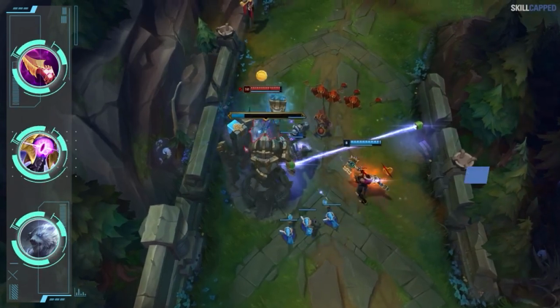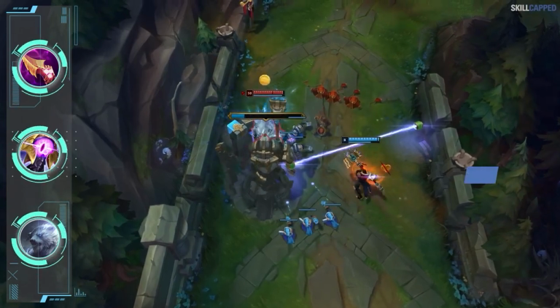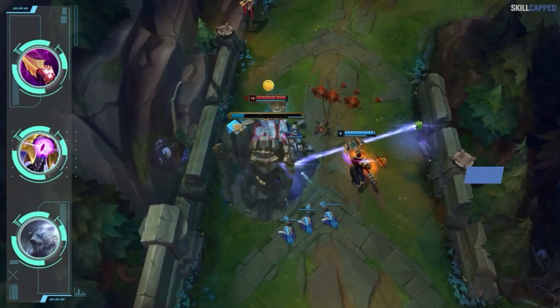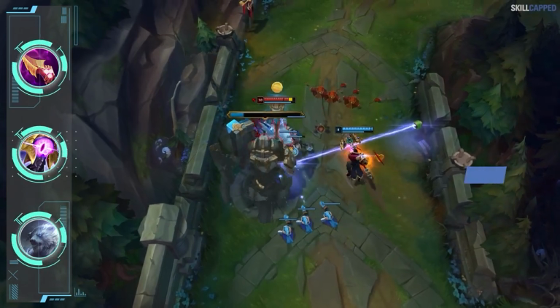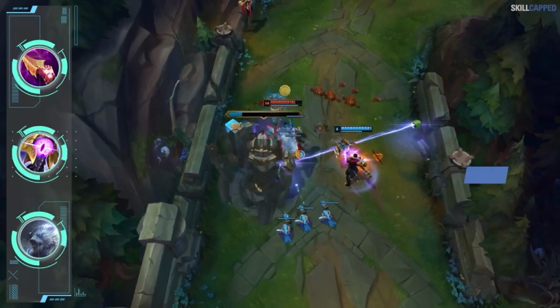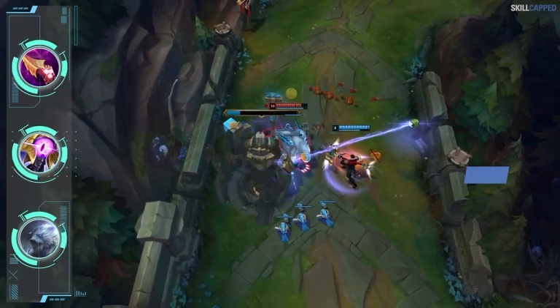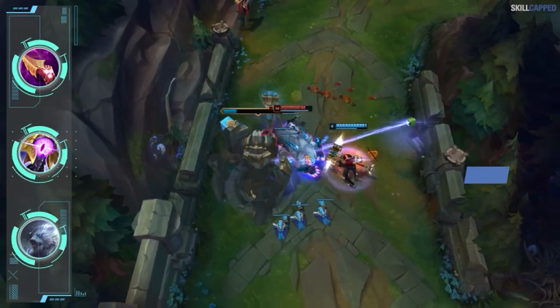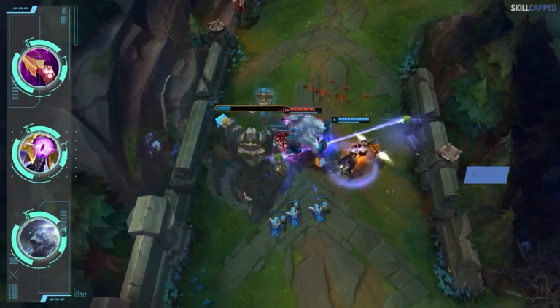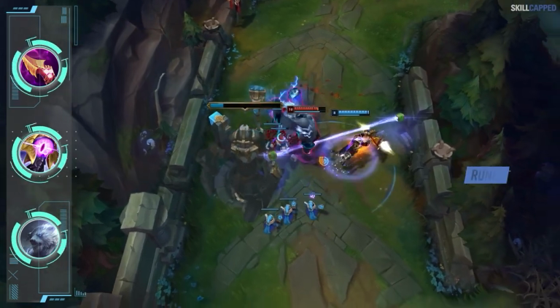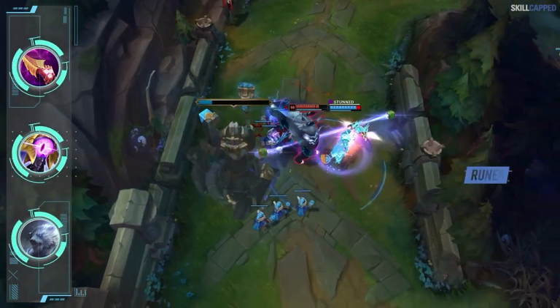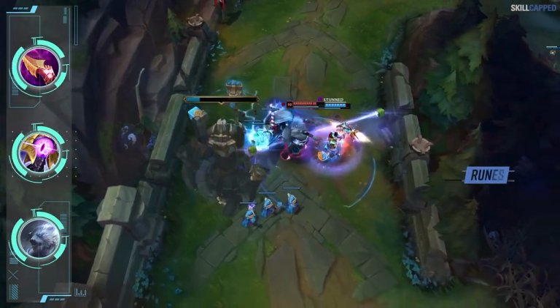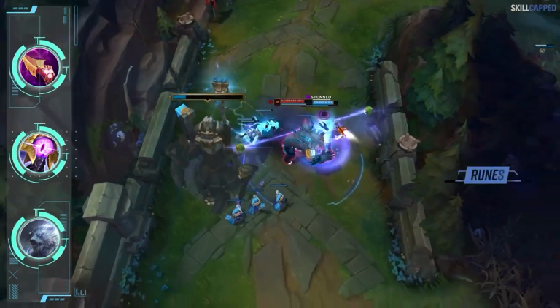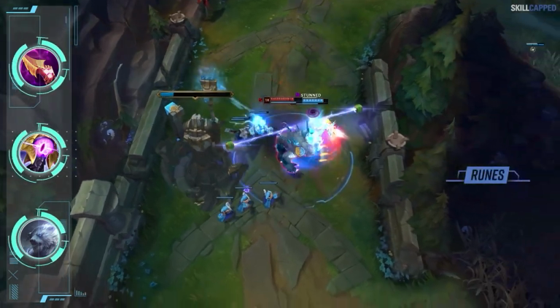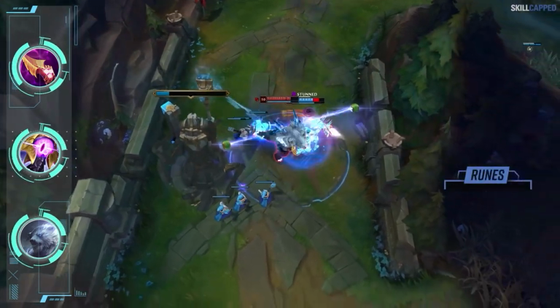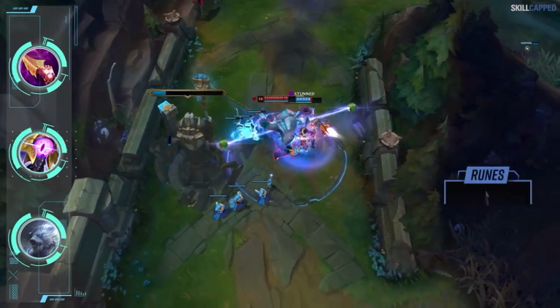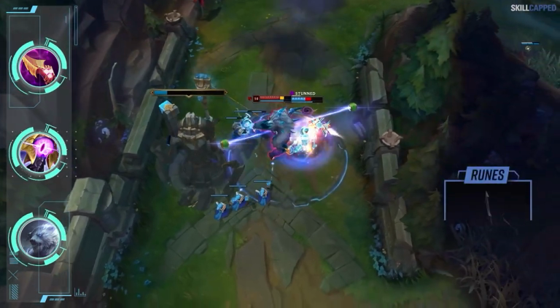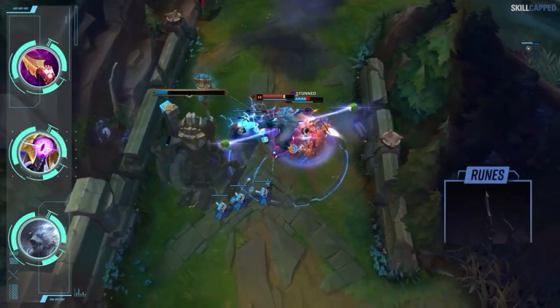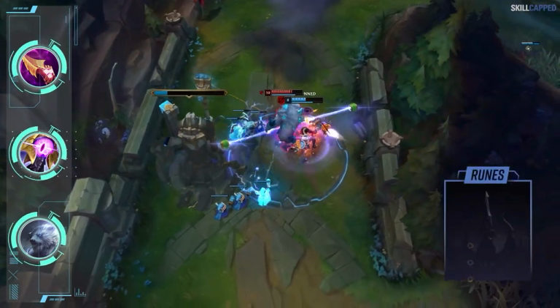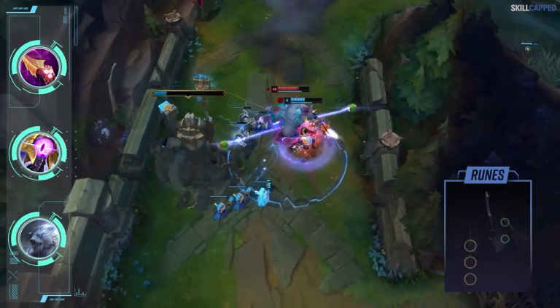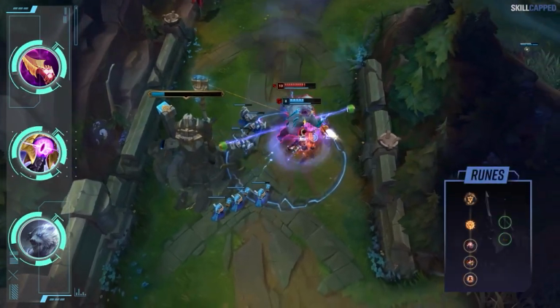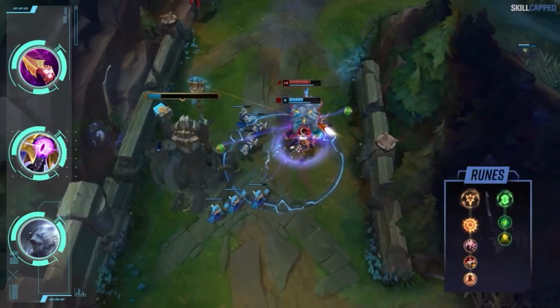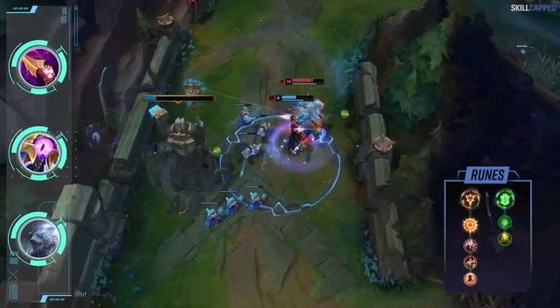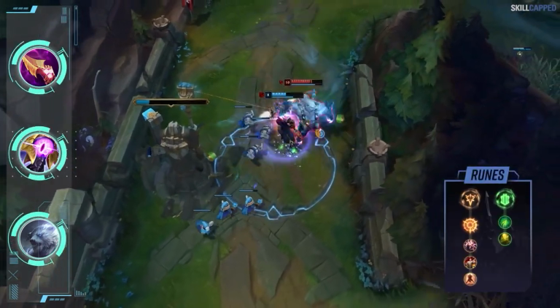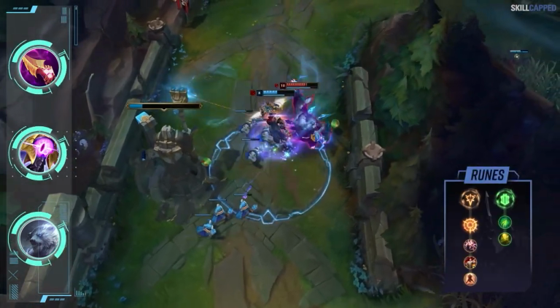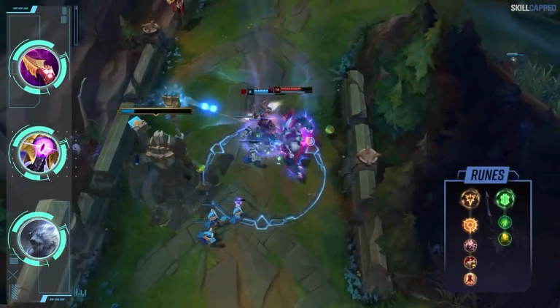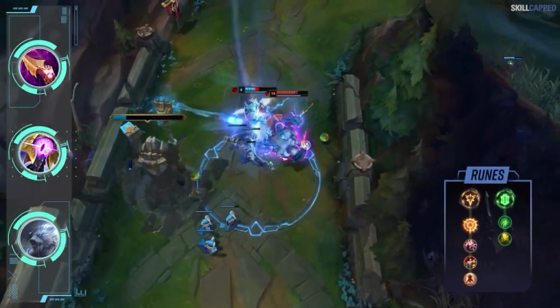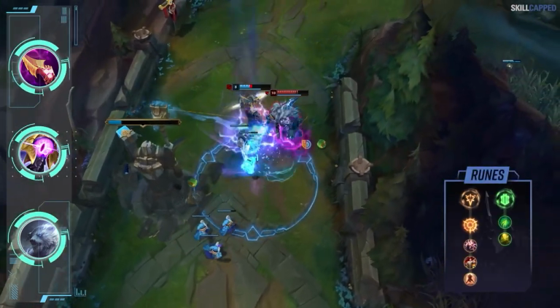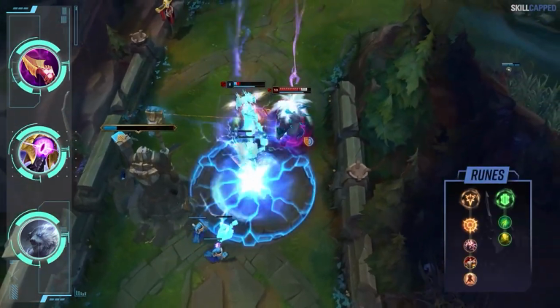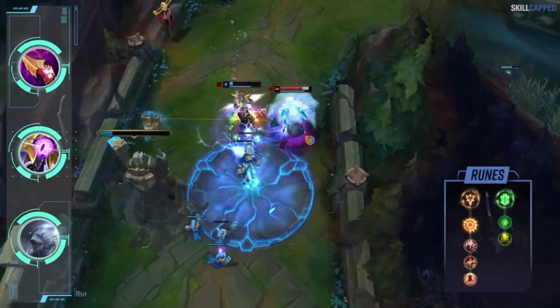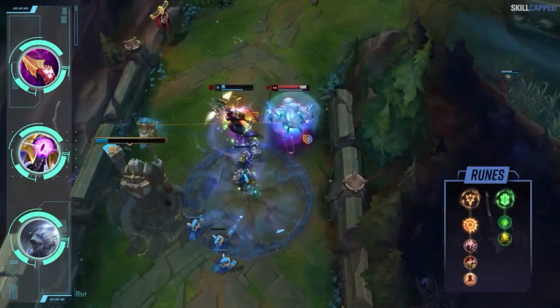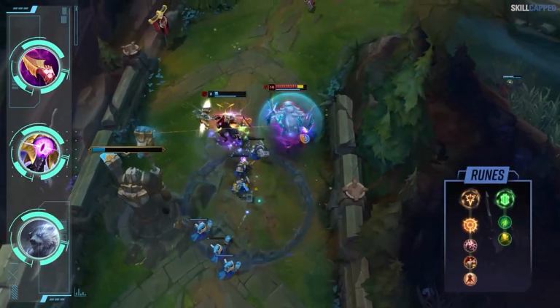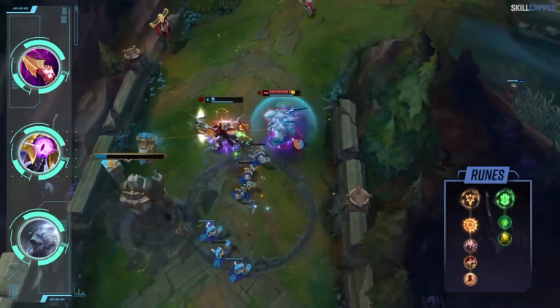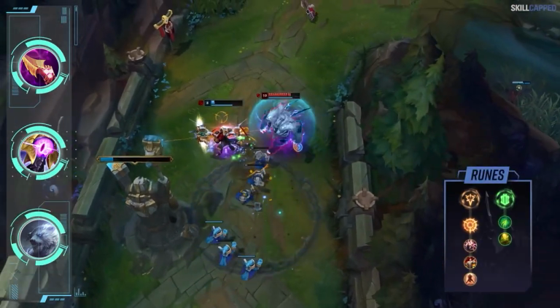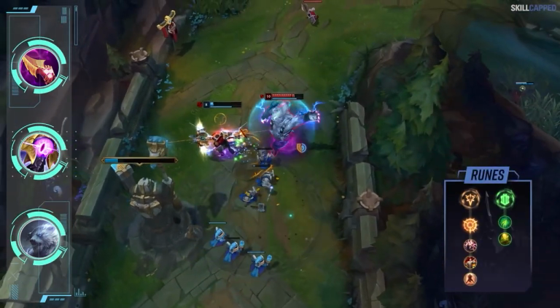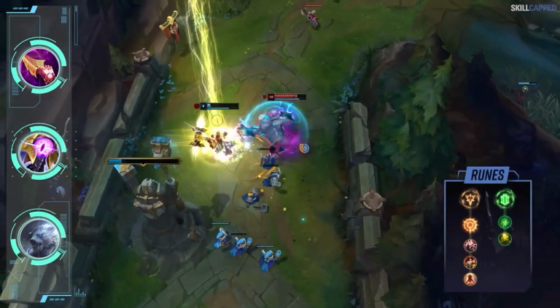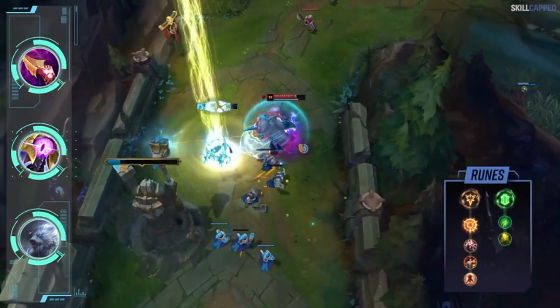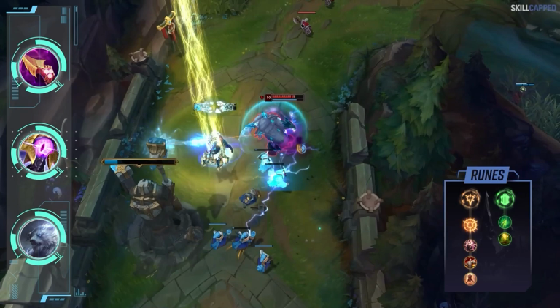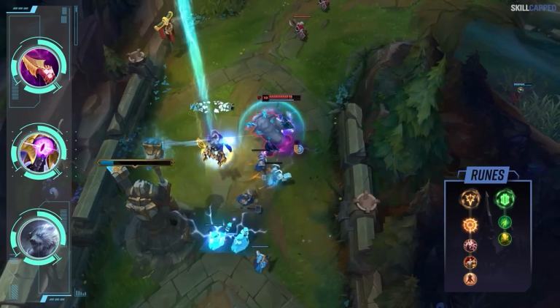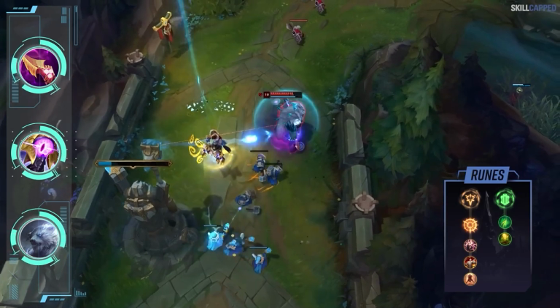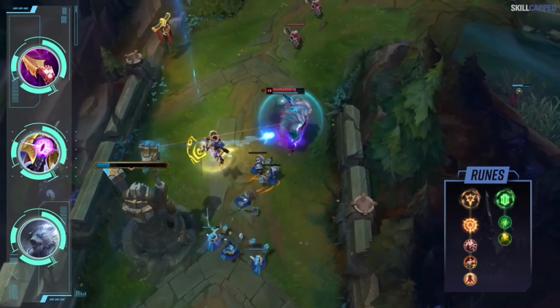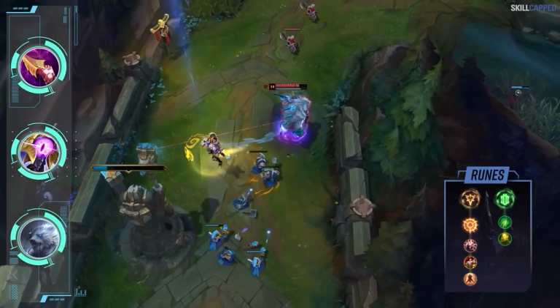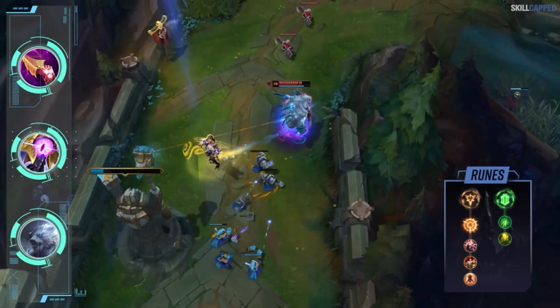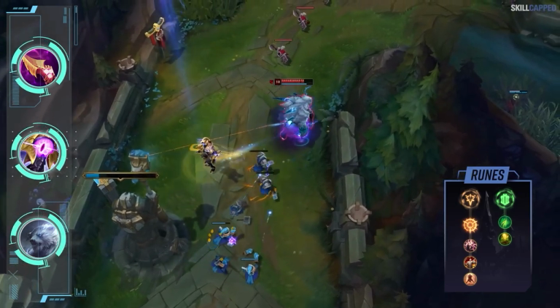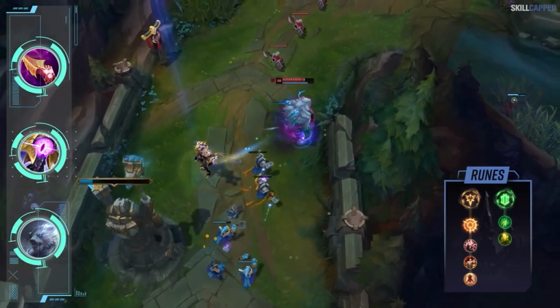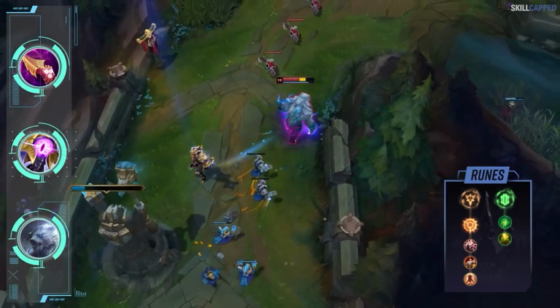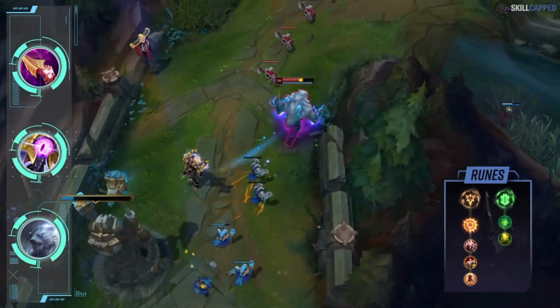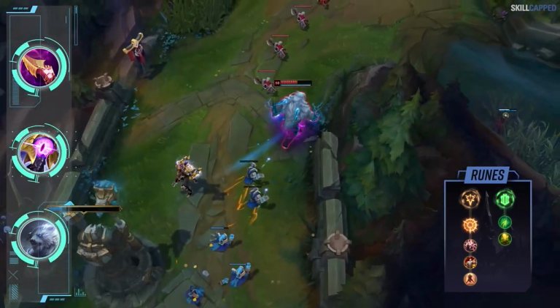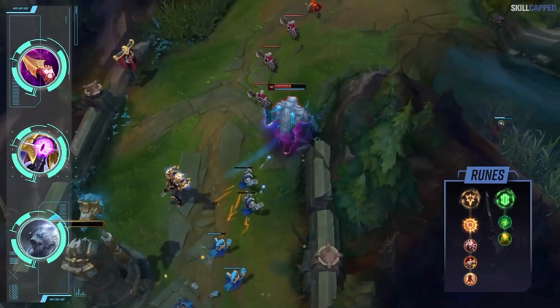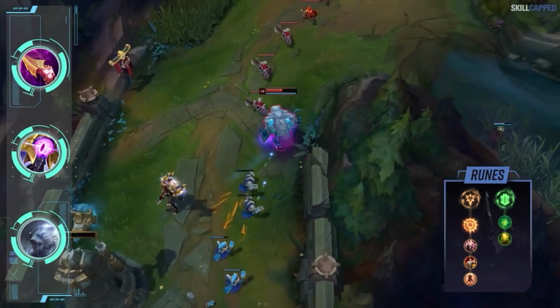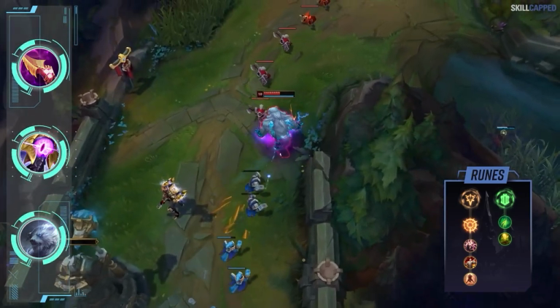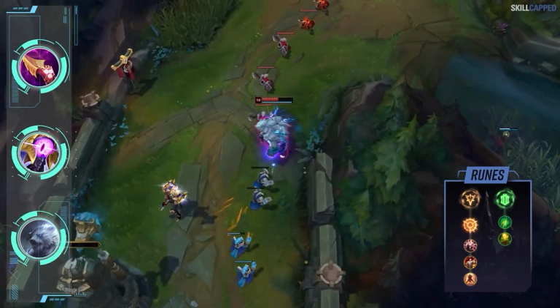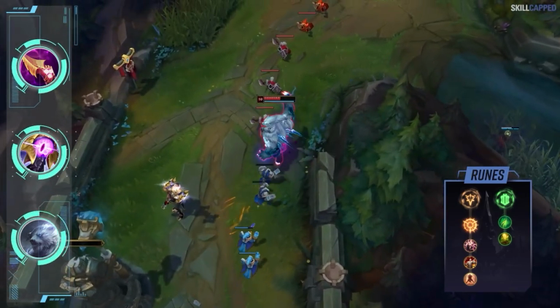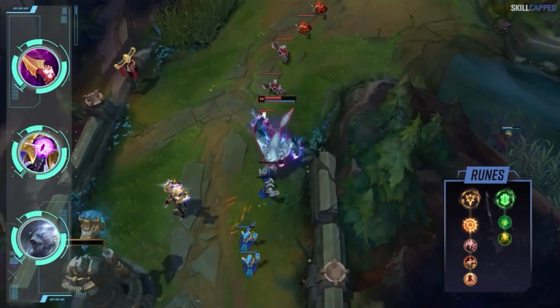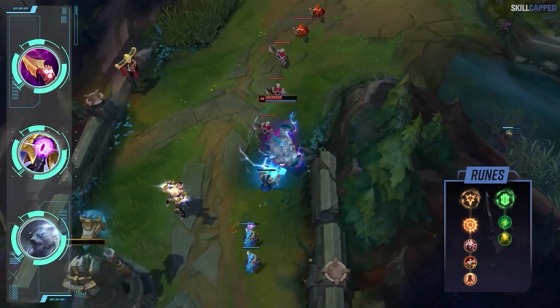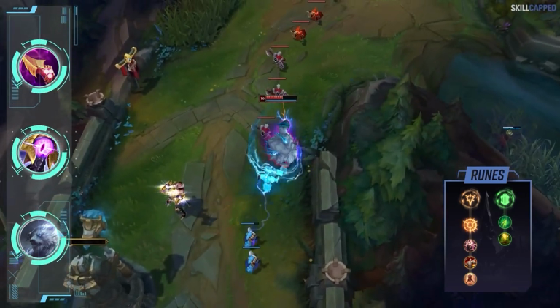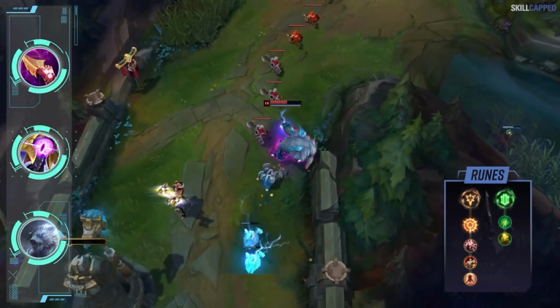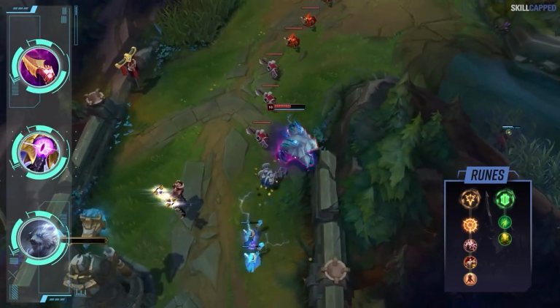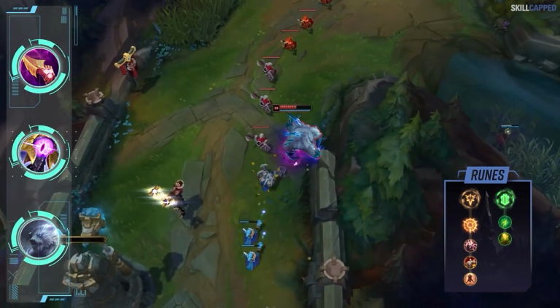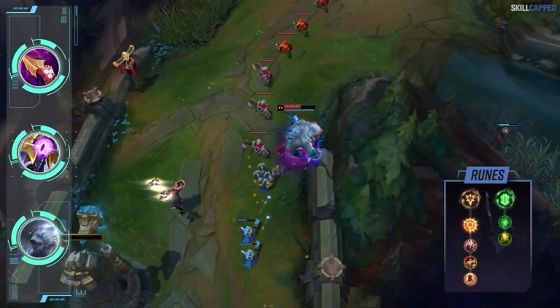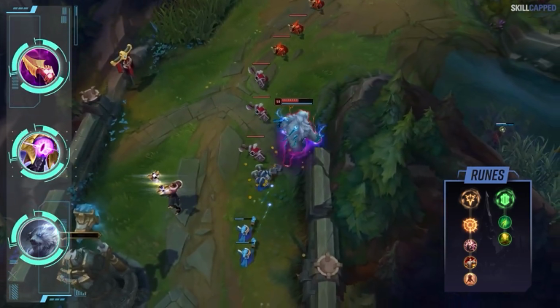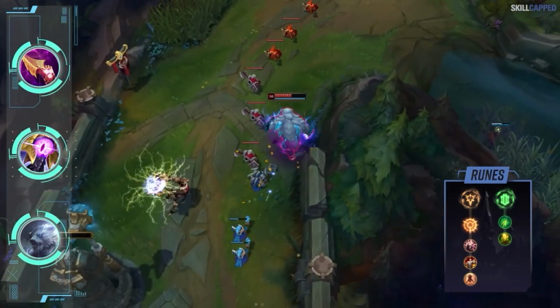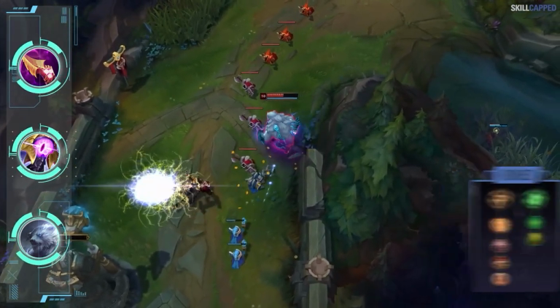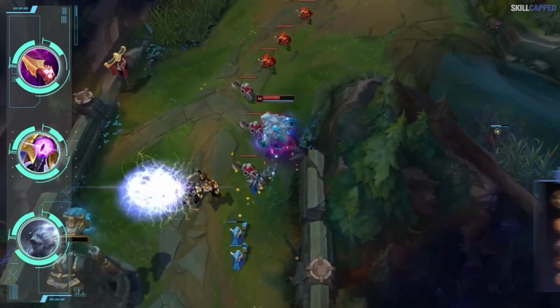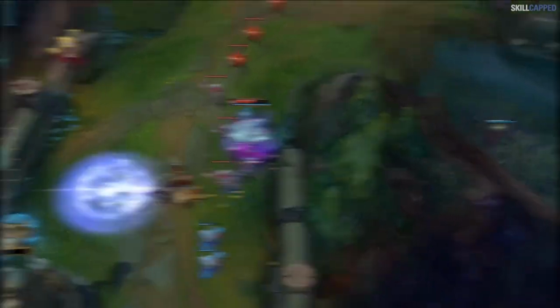The rune page will be Press the Attack with Presence of Mind, Tenacity, and Last Stand. Grab Second Wind and Revitalize for secondaries.